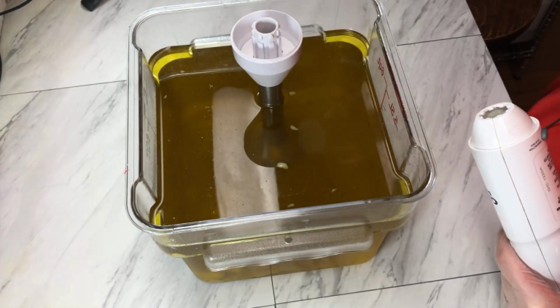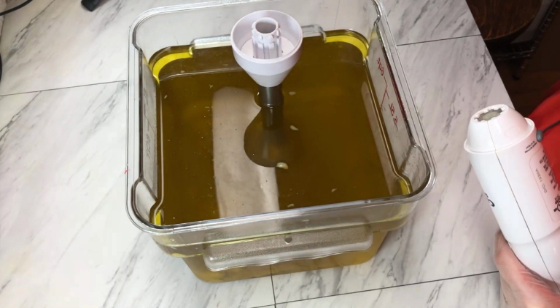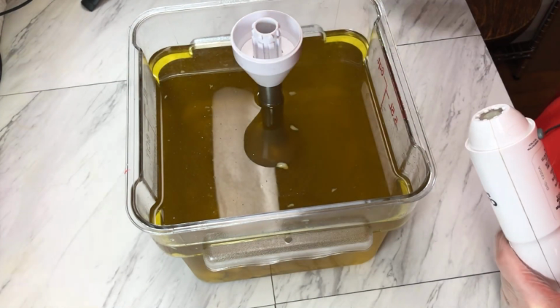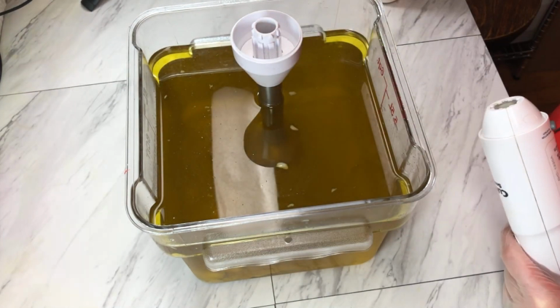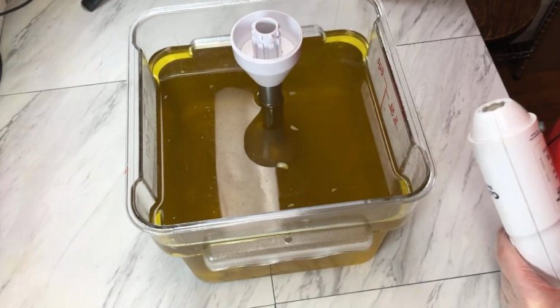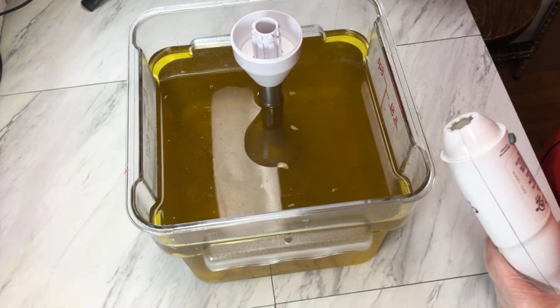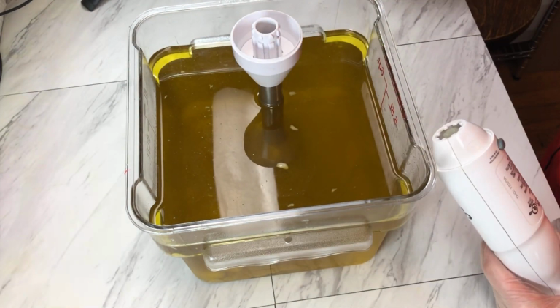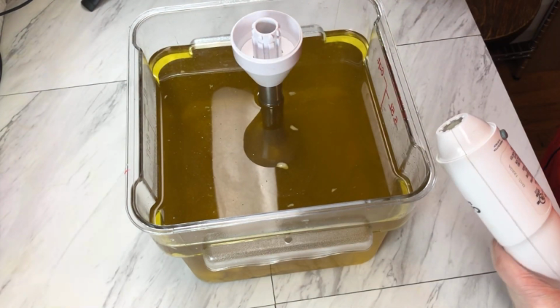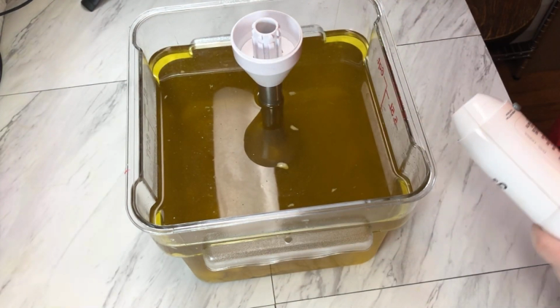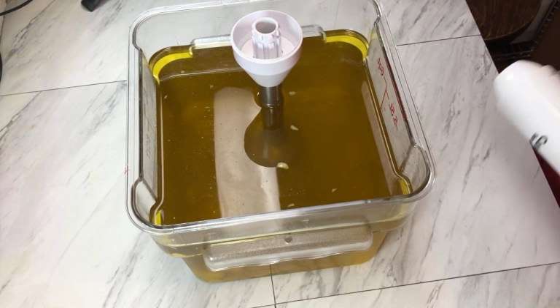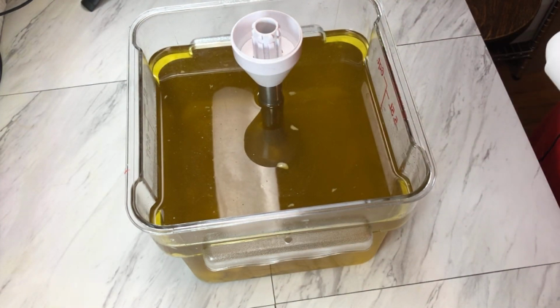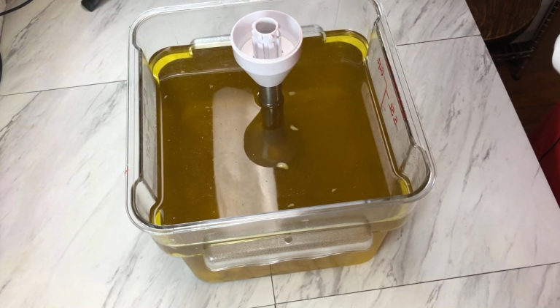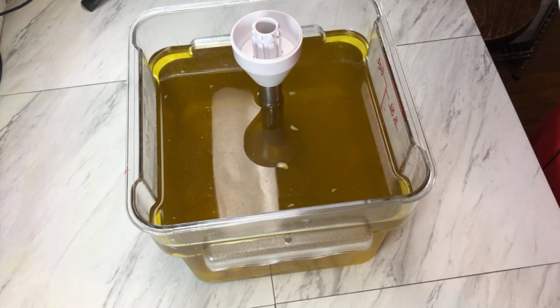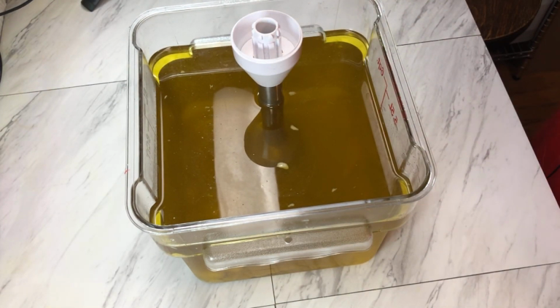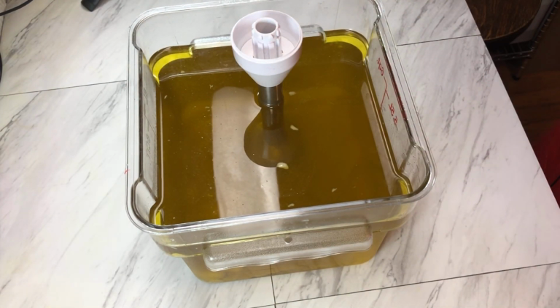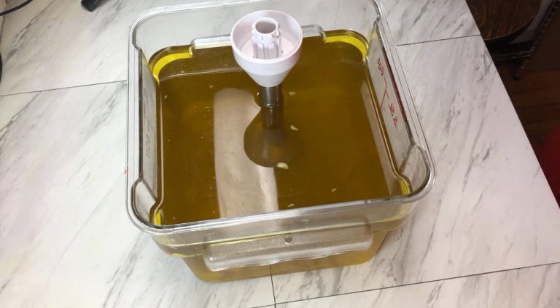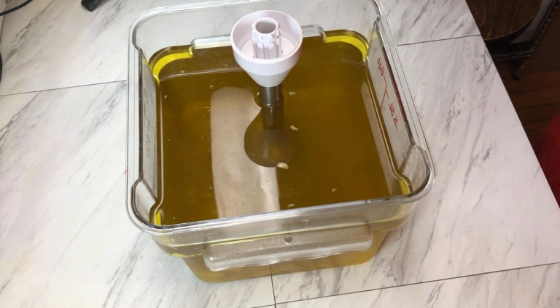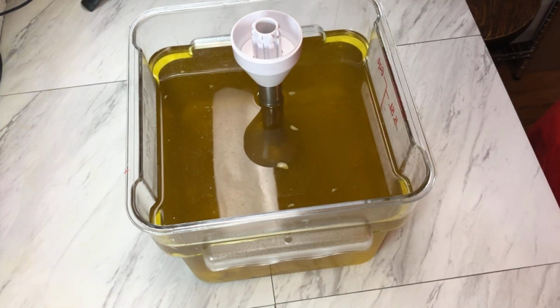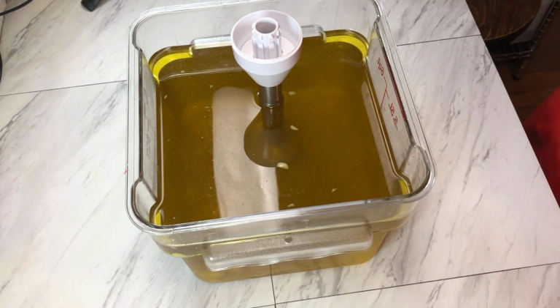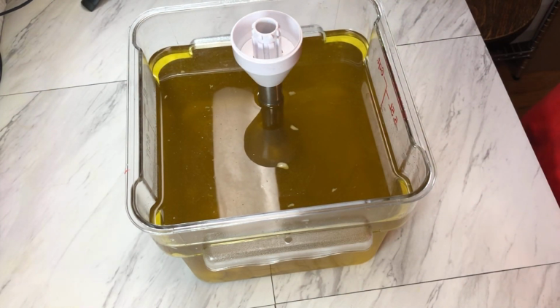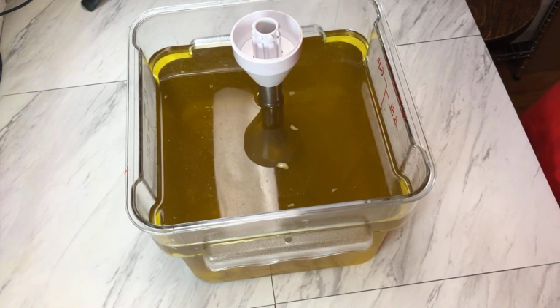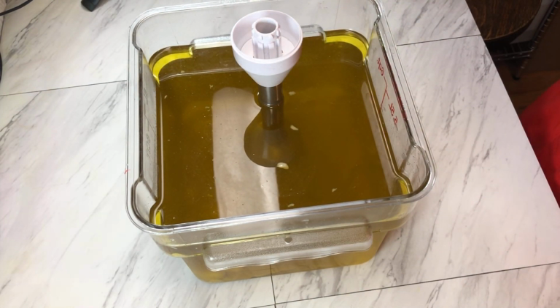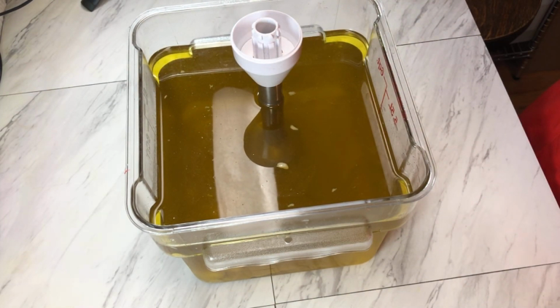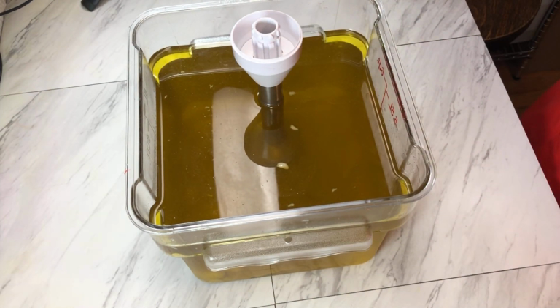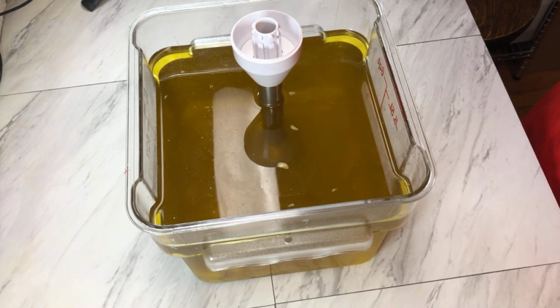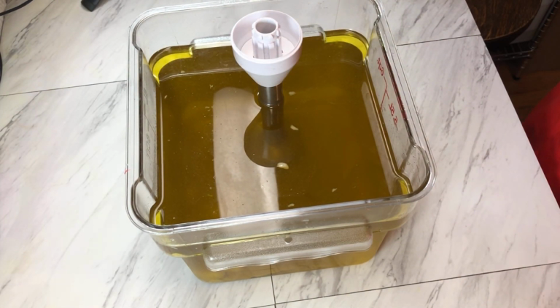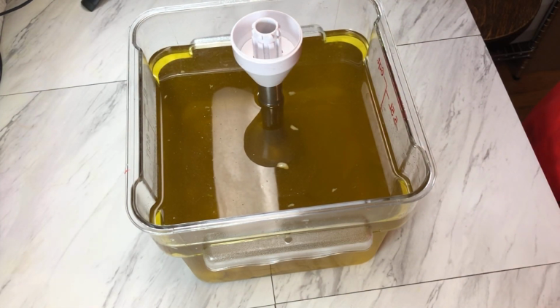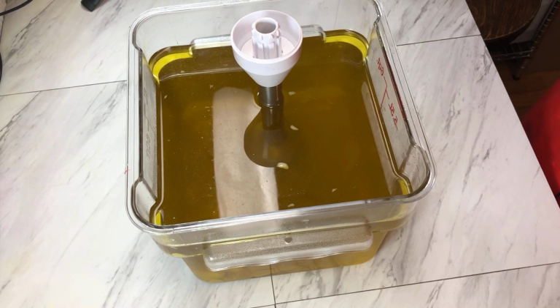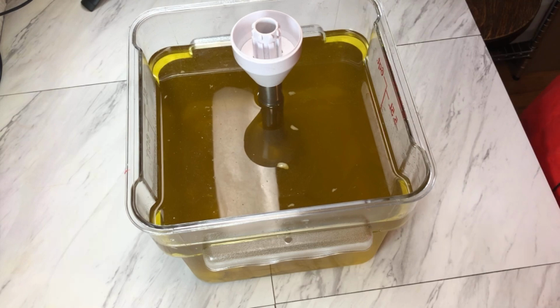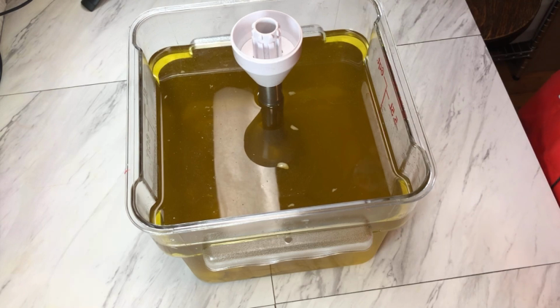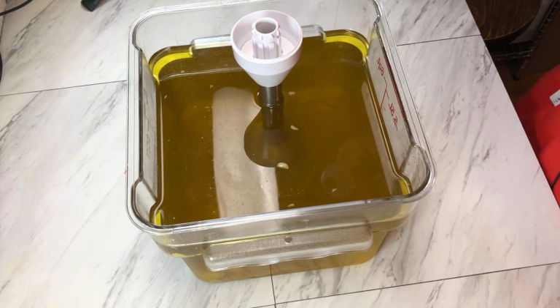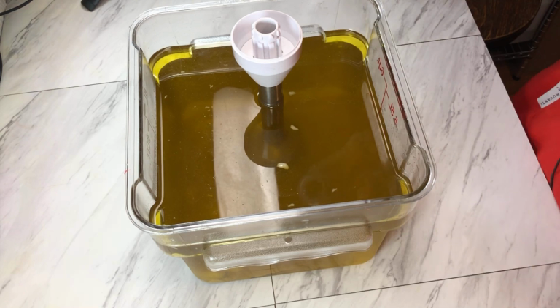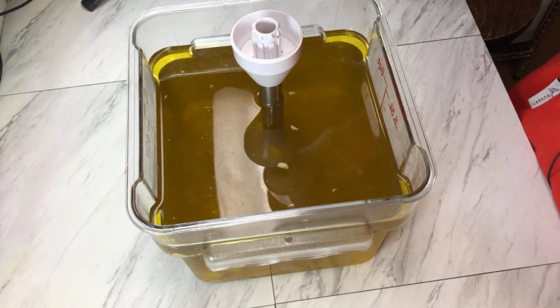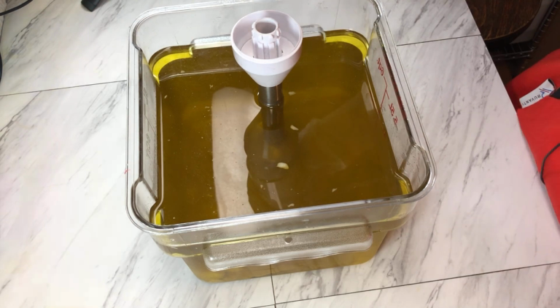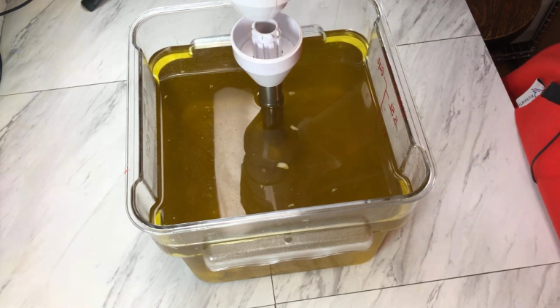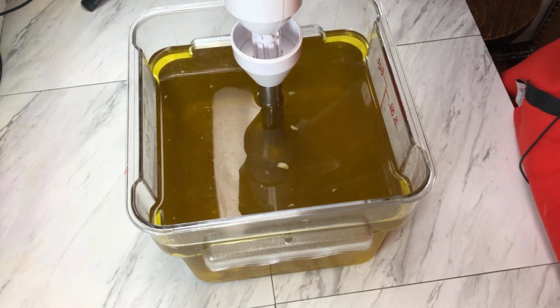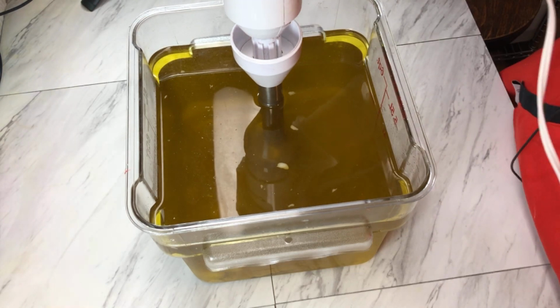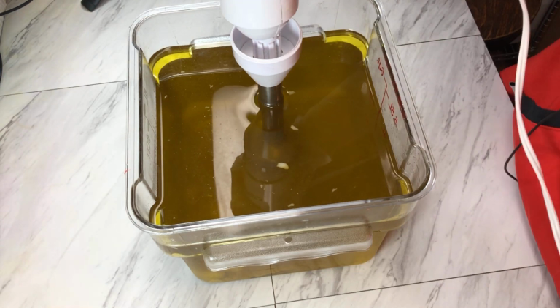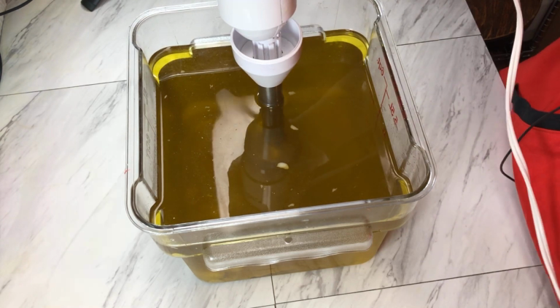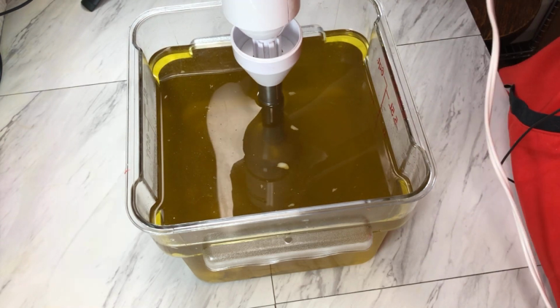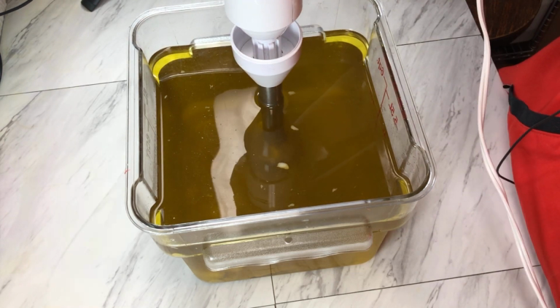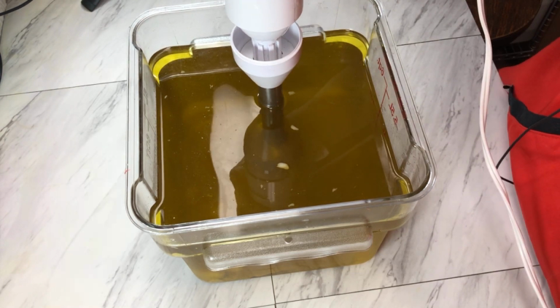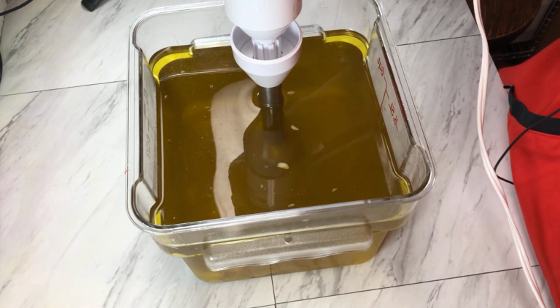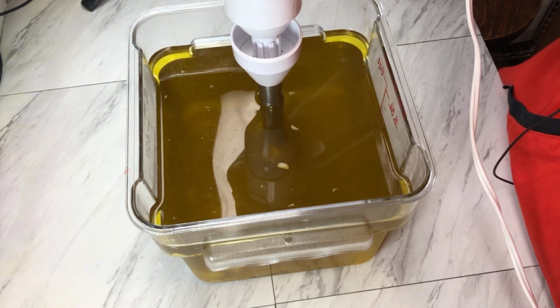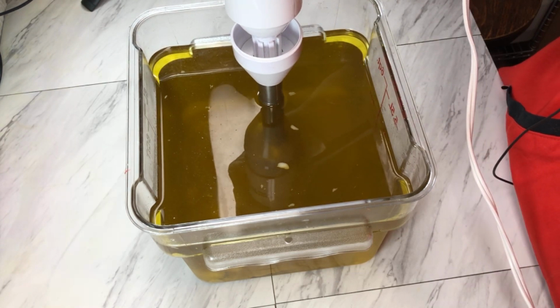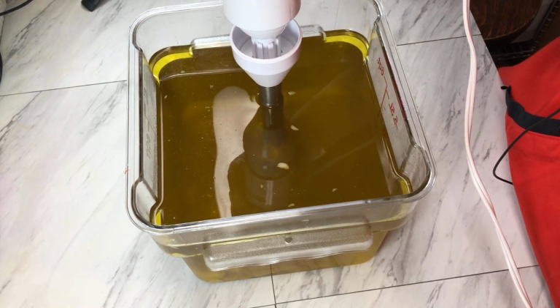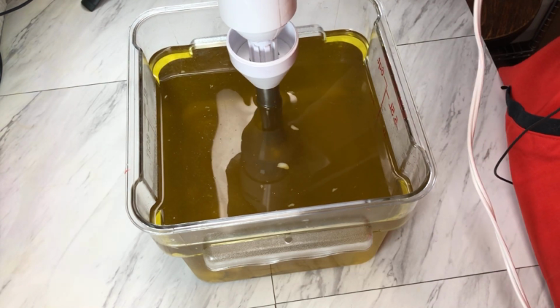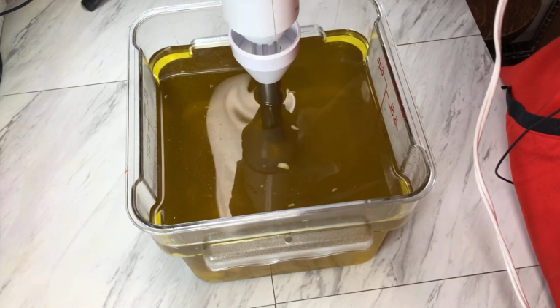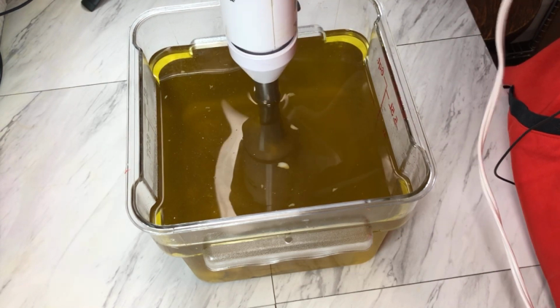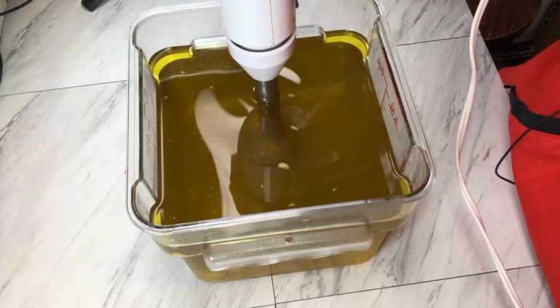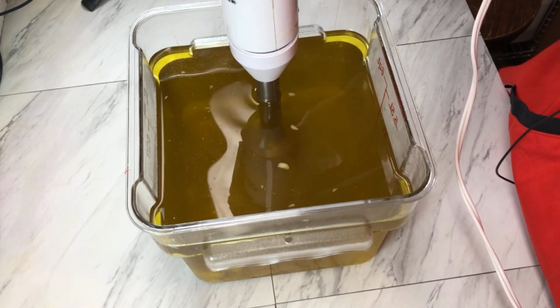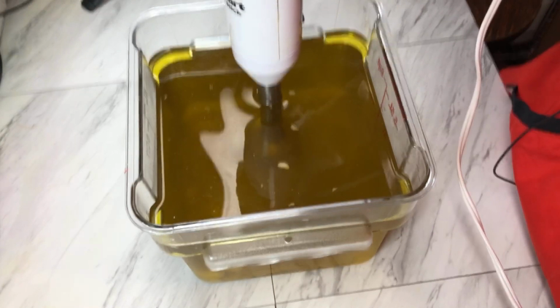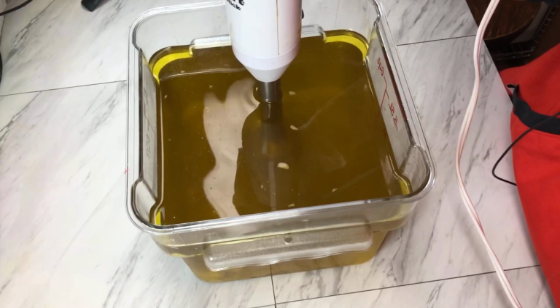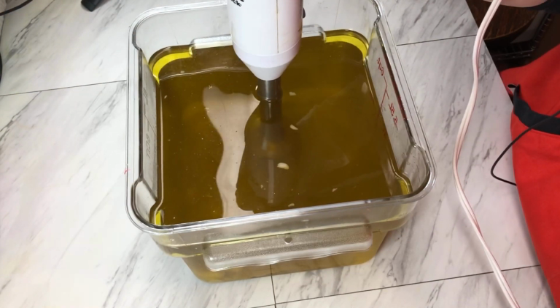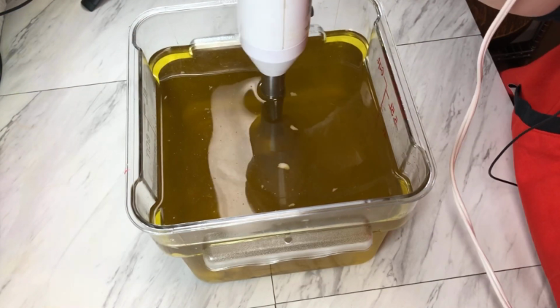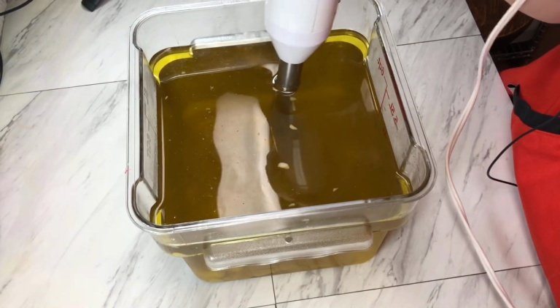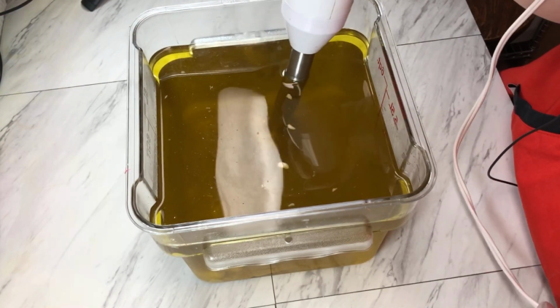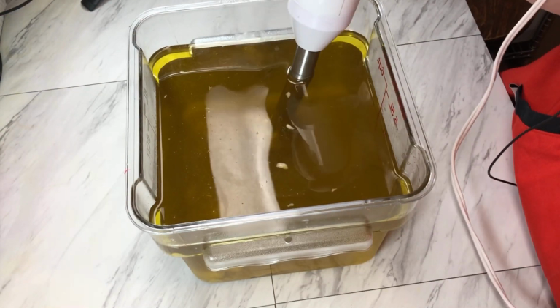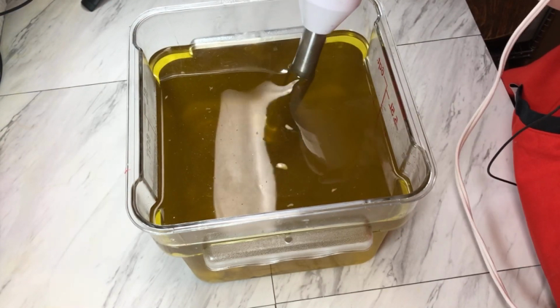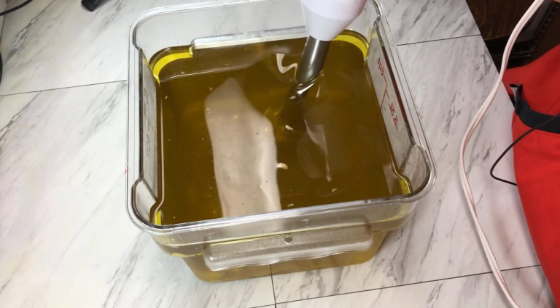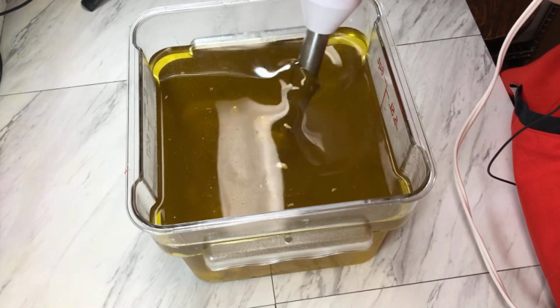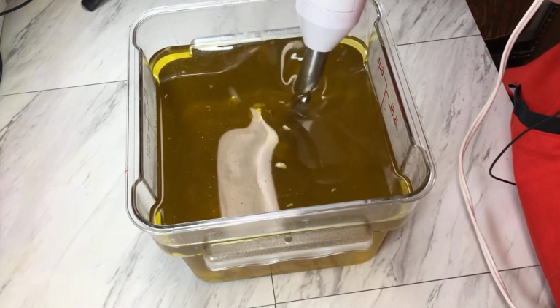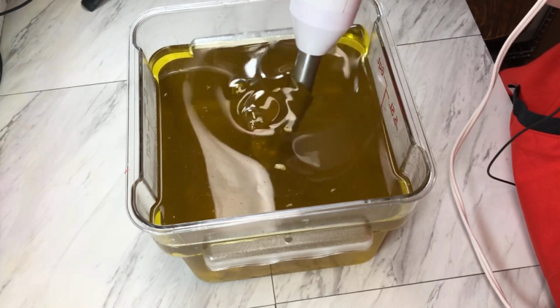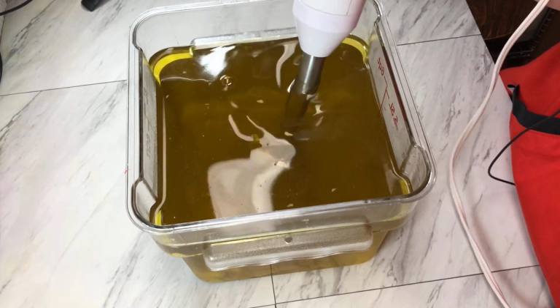So we will start the same as always — get our oils and additives and butters mixed up, add in our lye water and split this off into our colors.